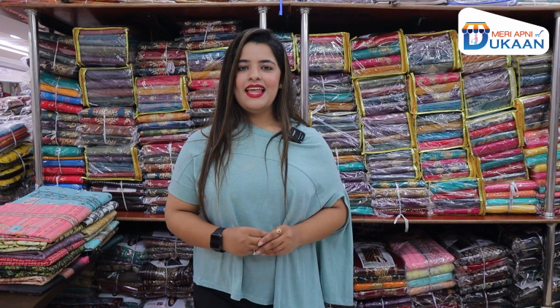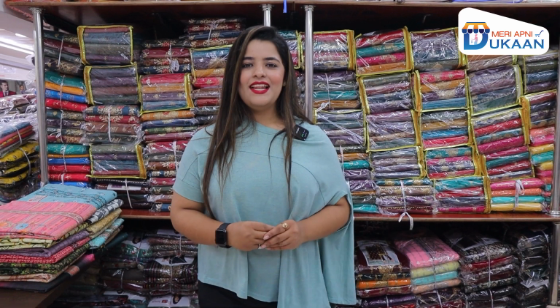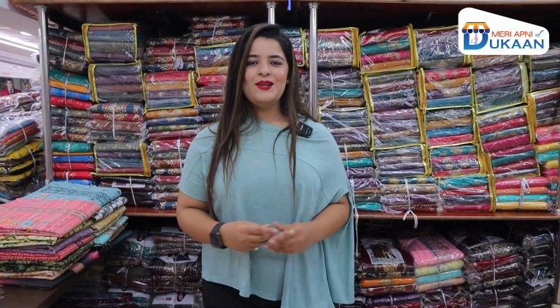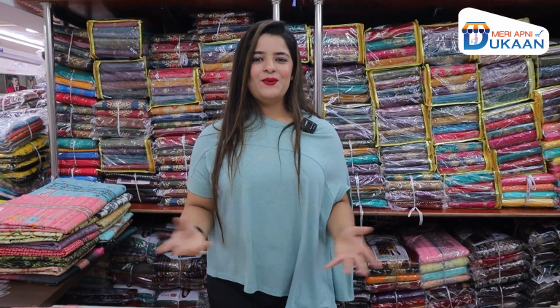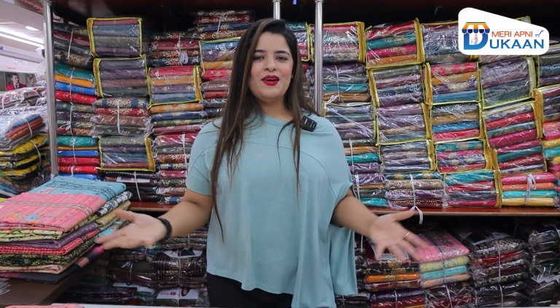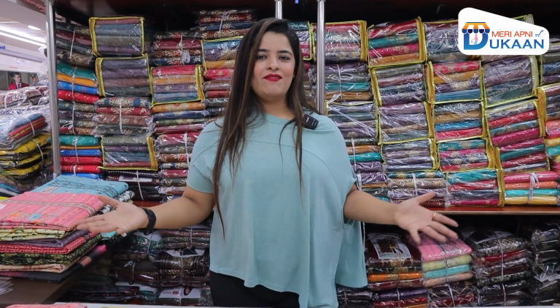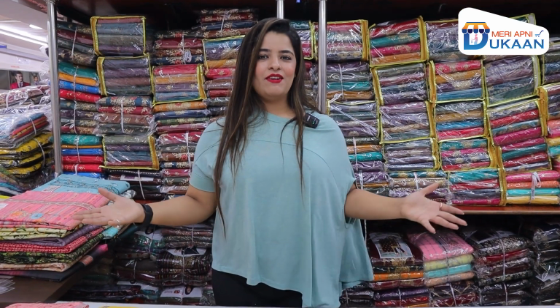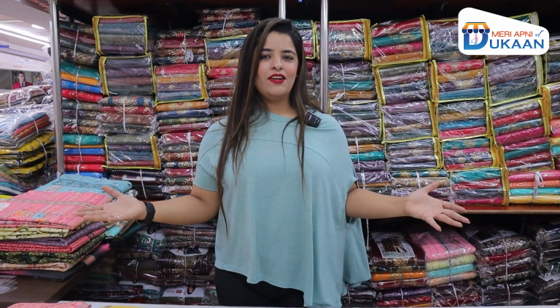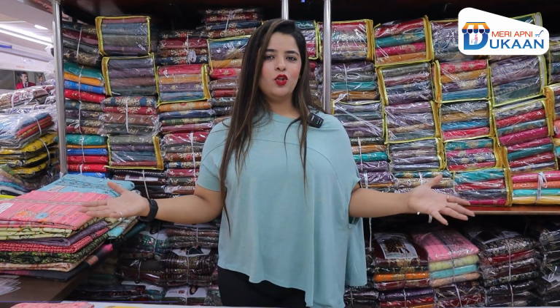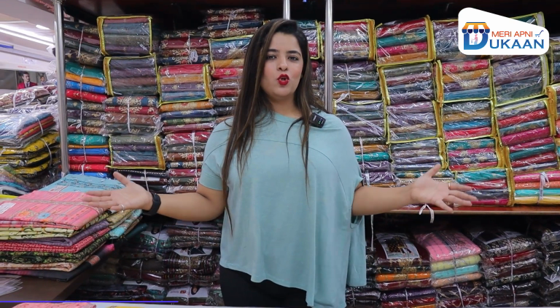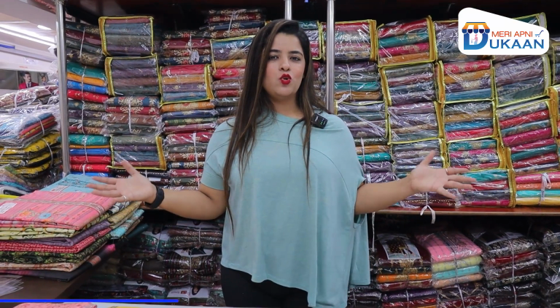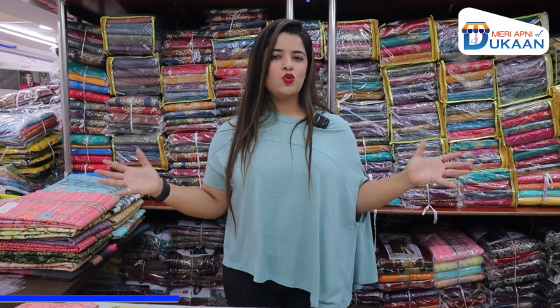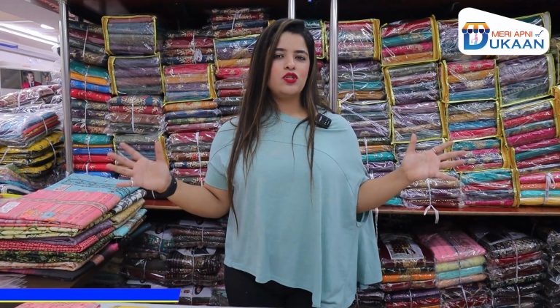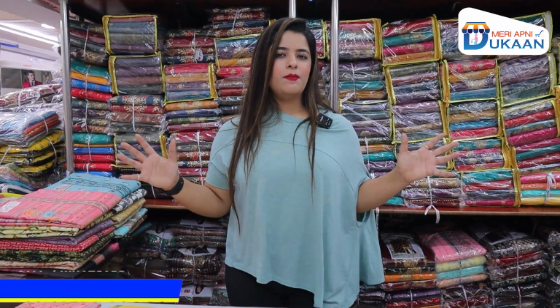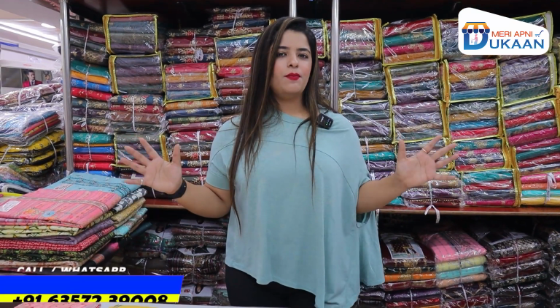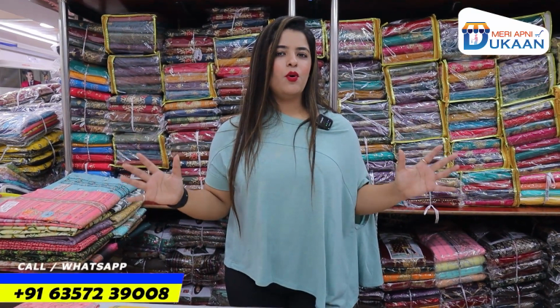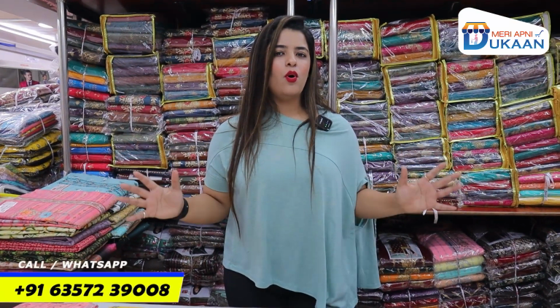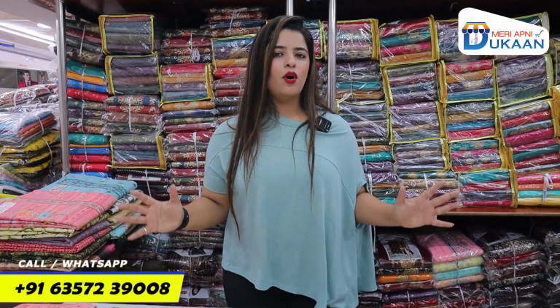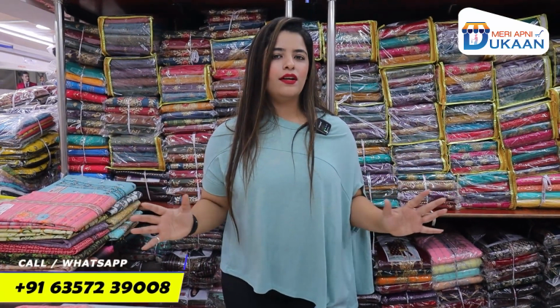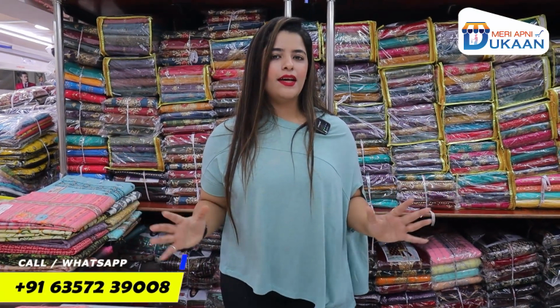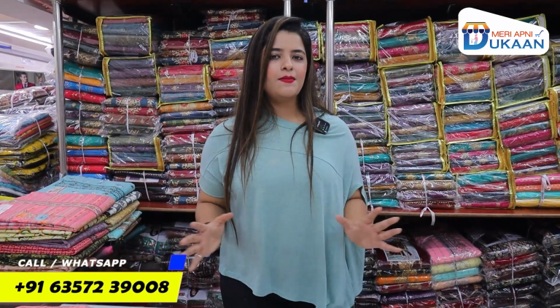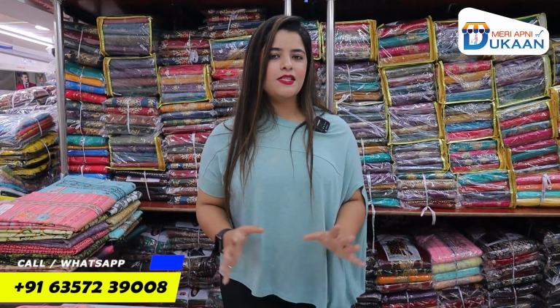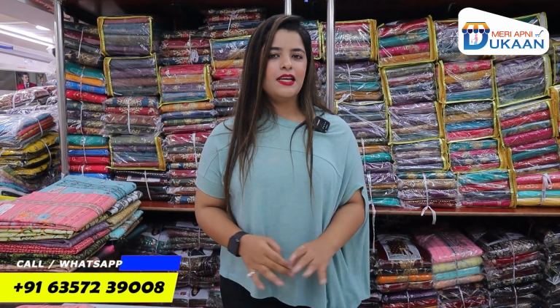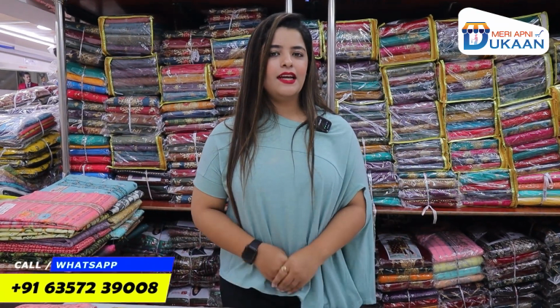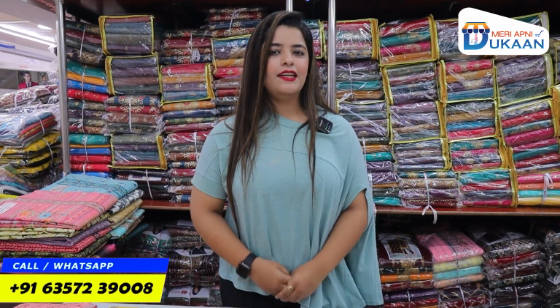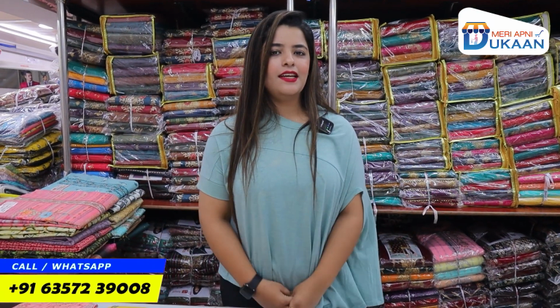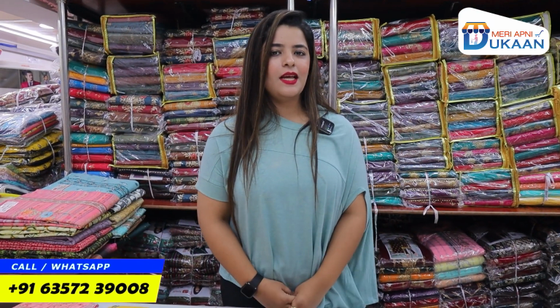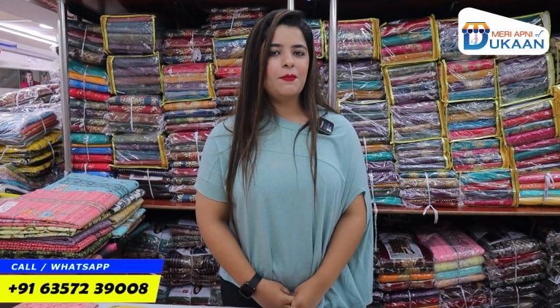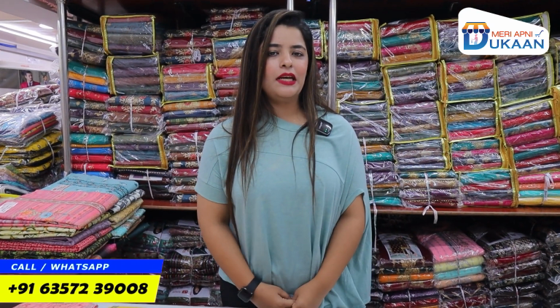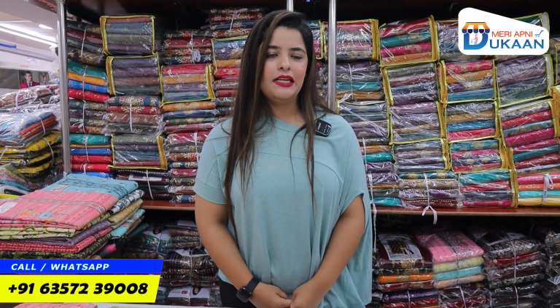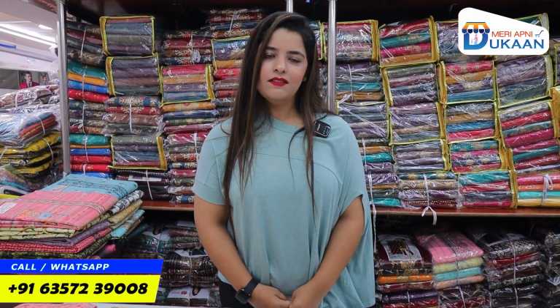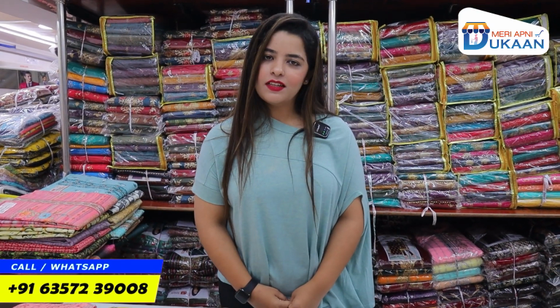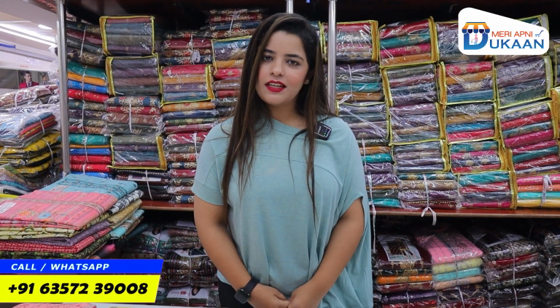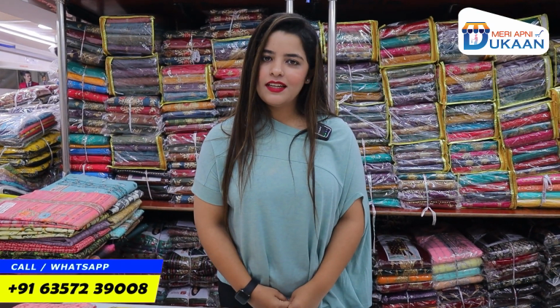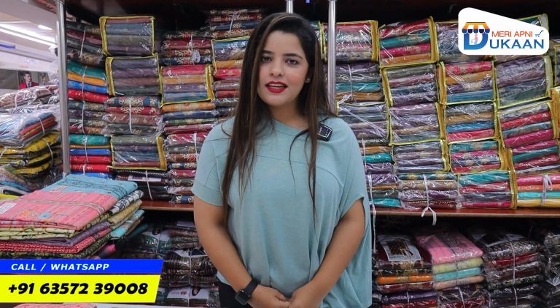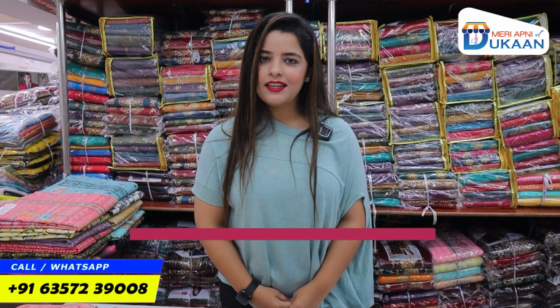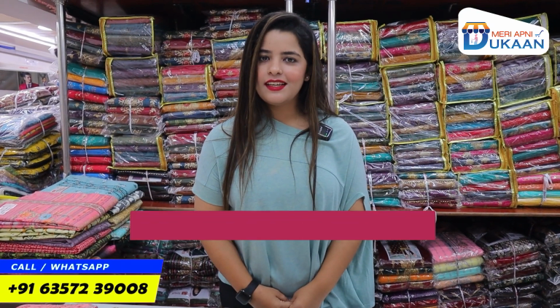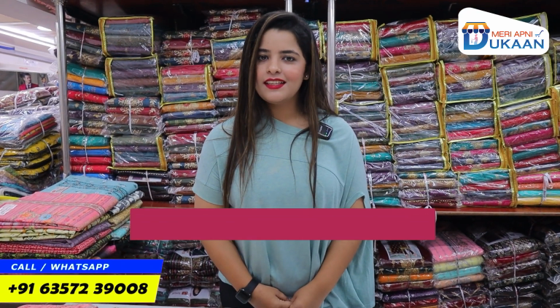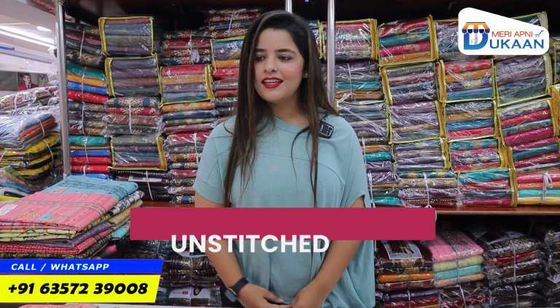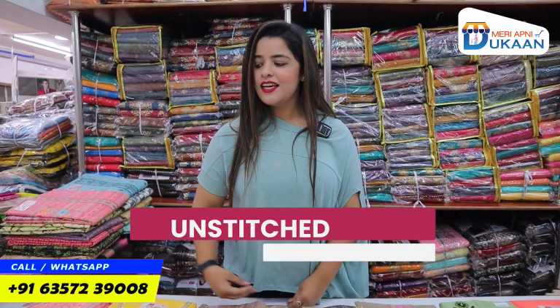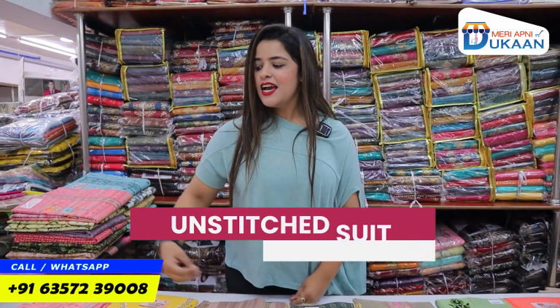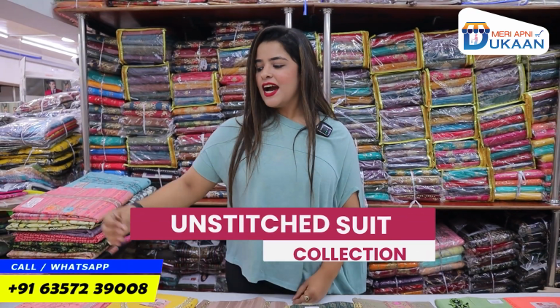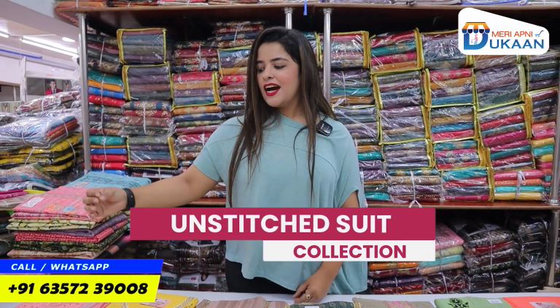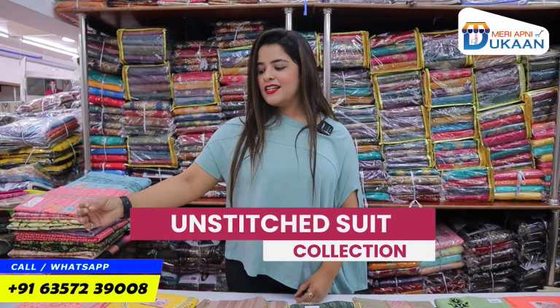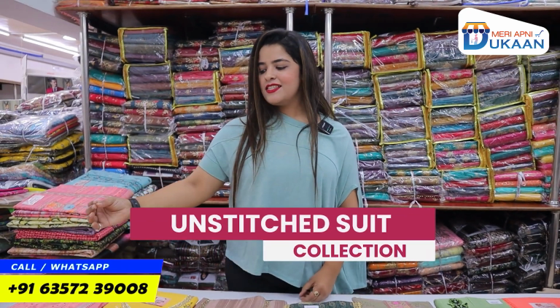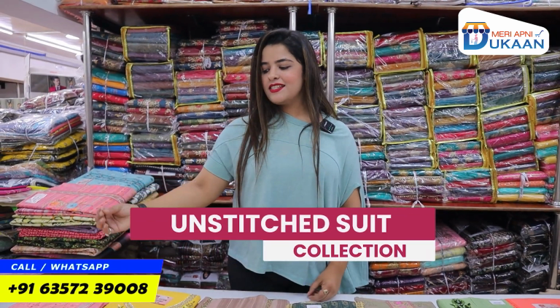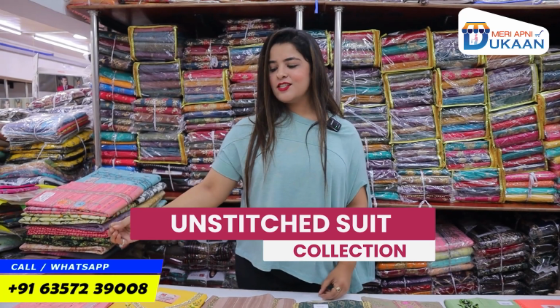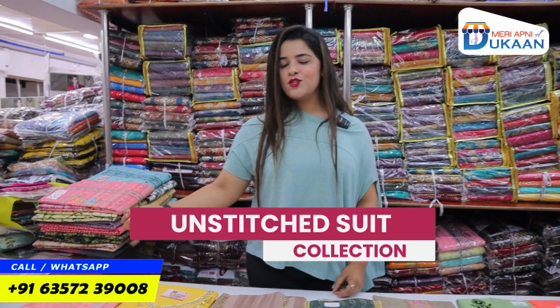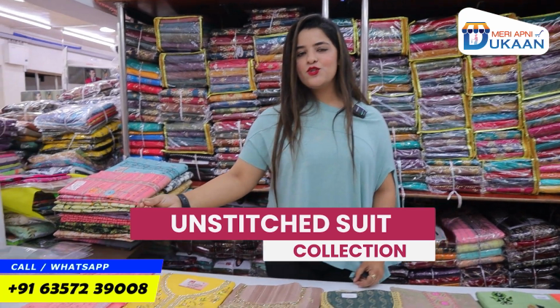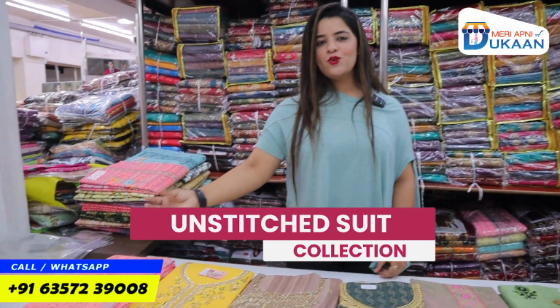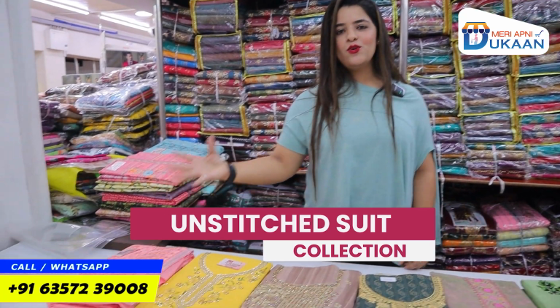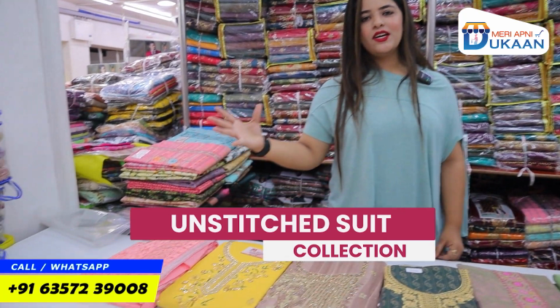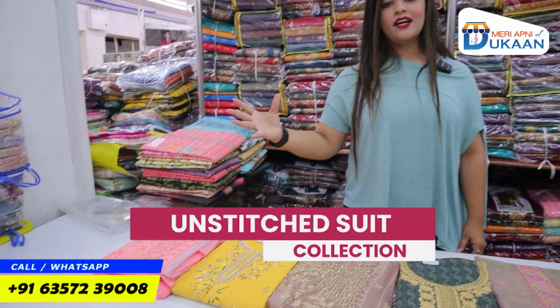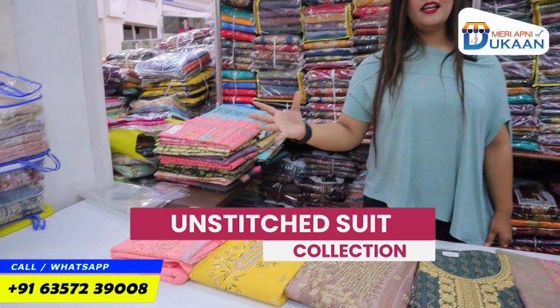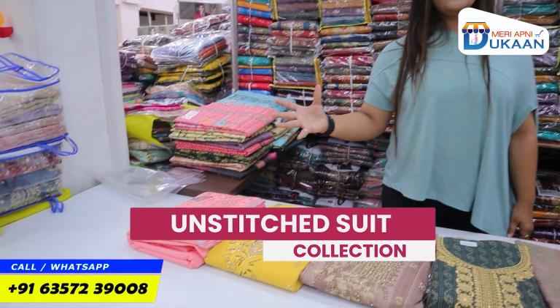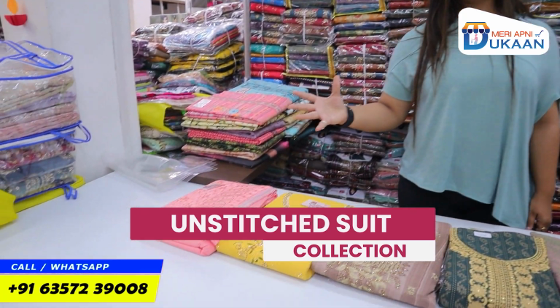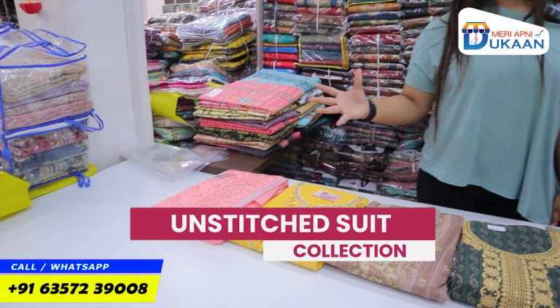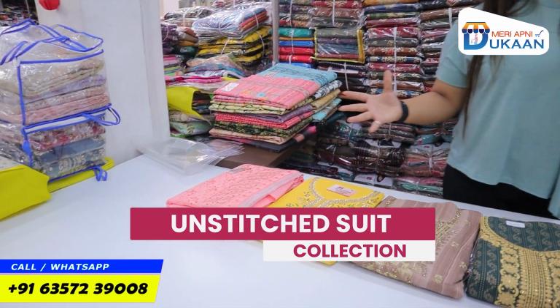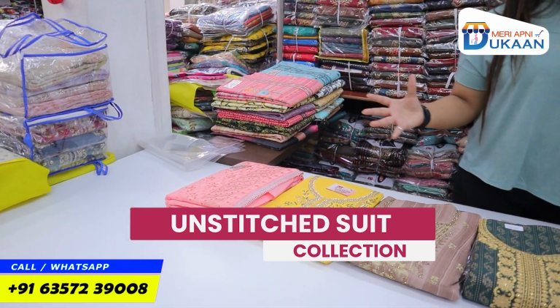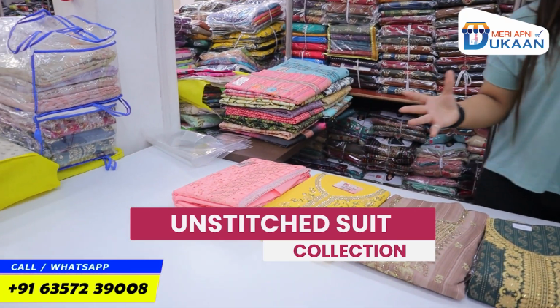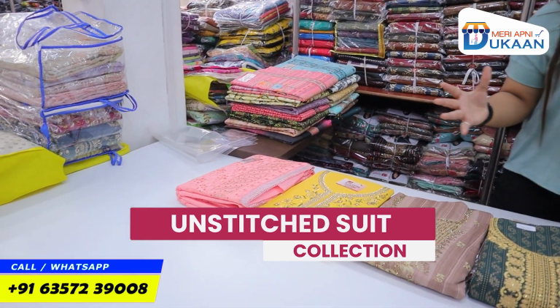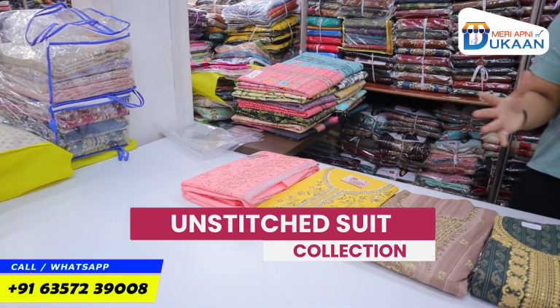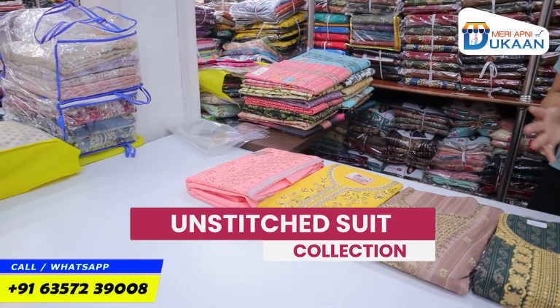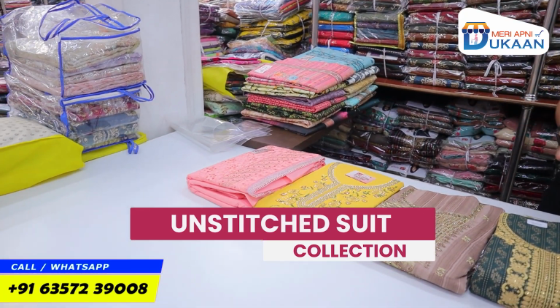Hello everyone! I thought we didn't cover a lot of this category. You are going to see the Unstitched Suit collection in today's video.